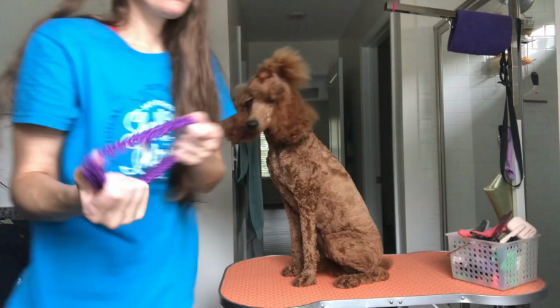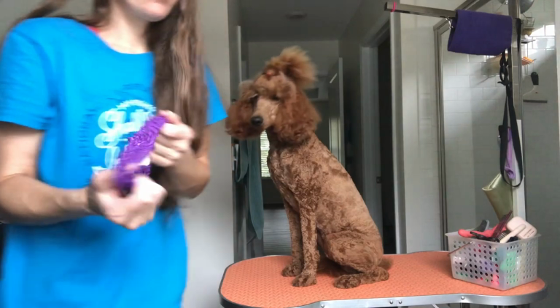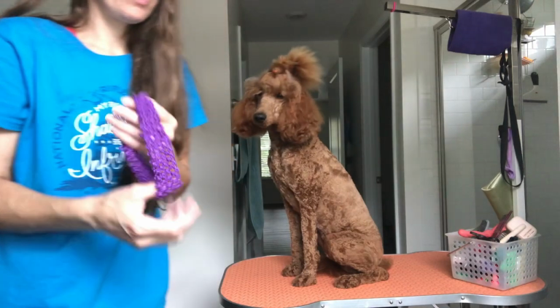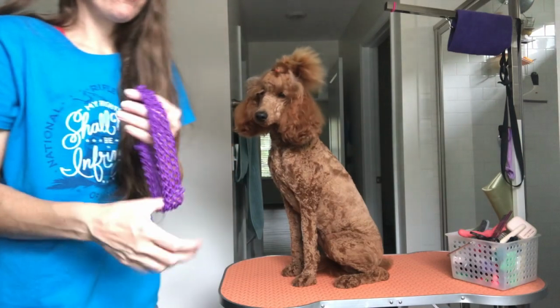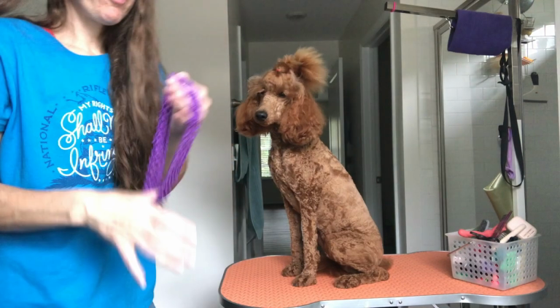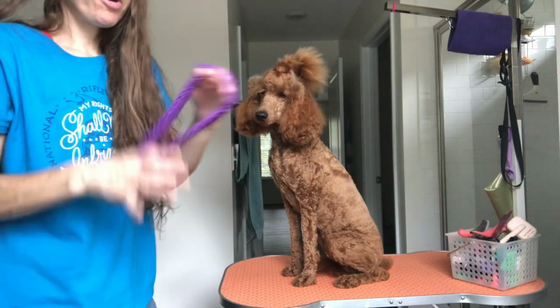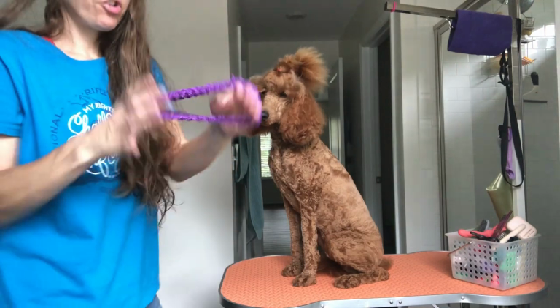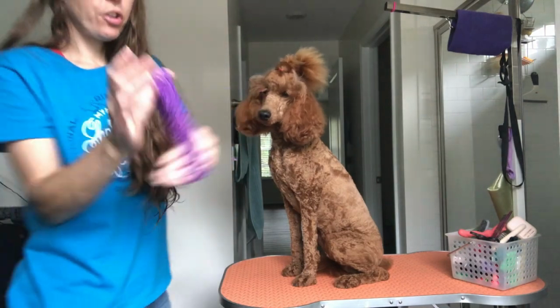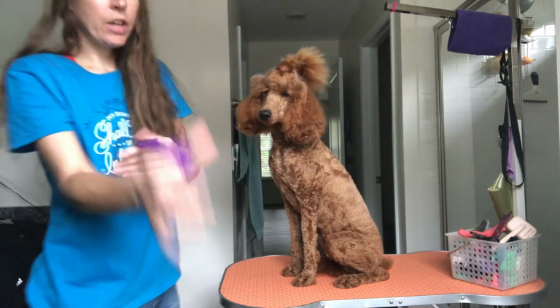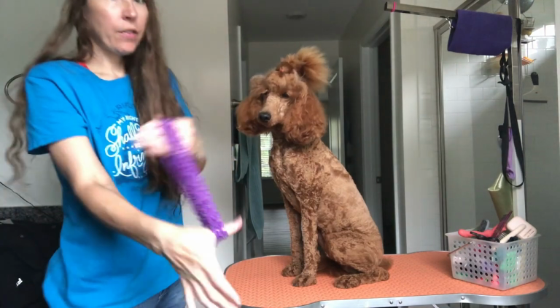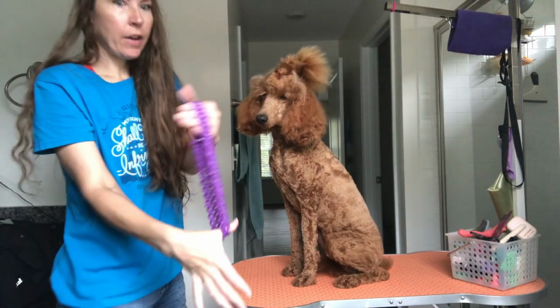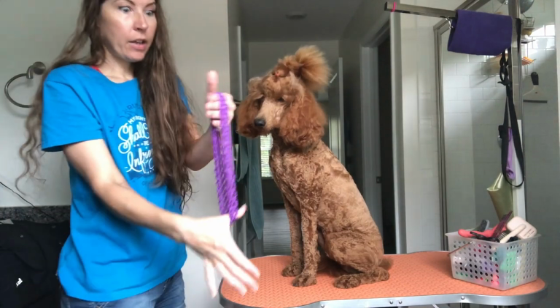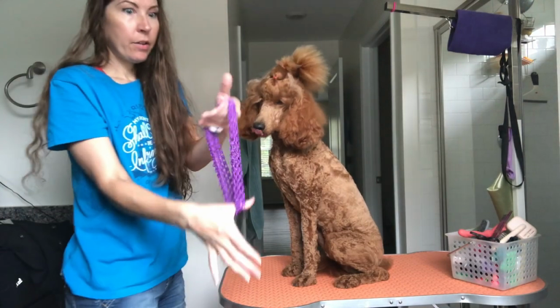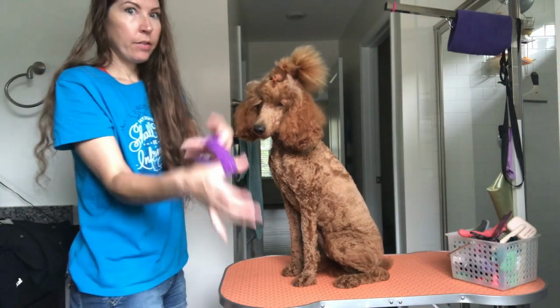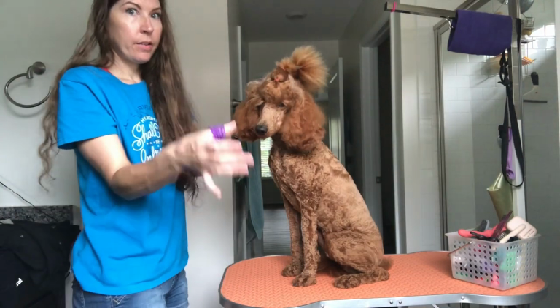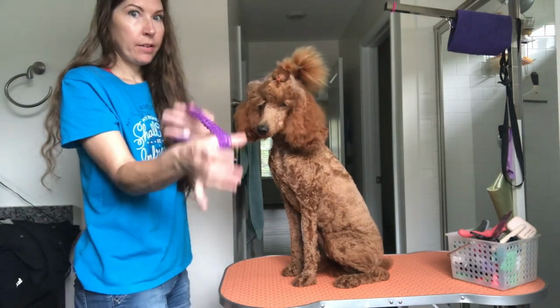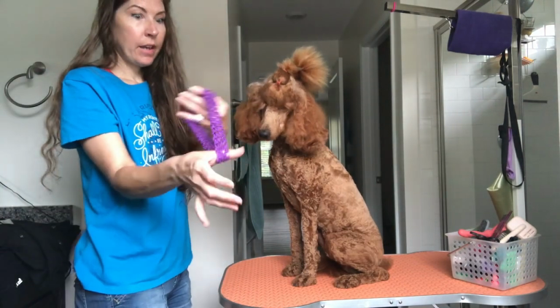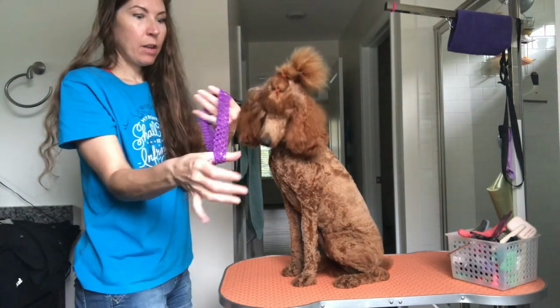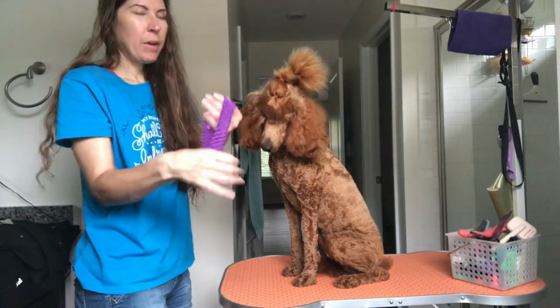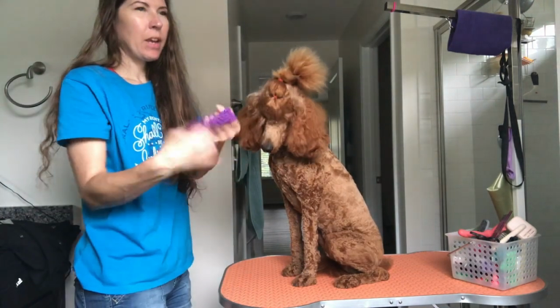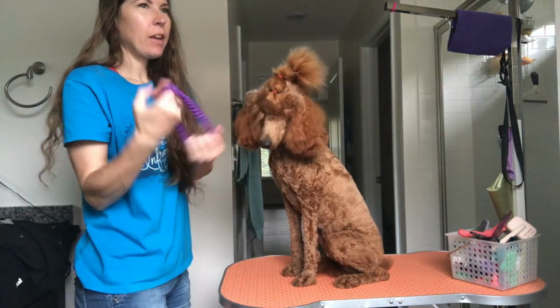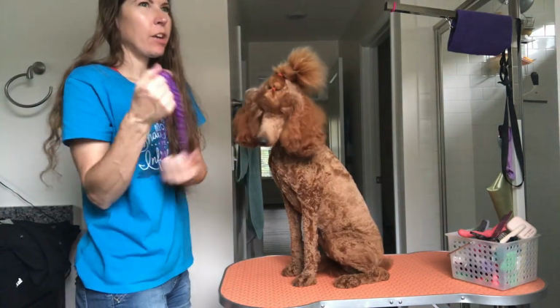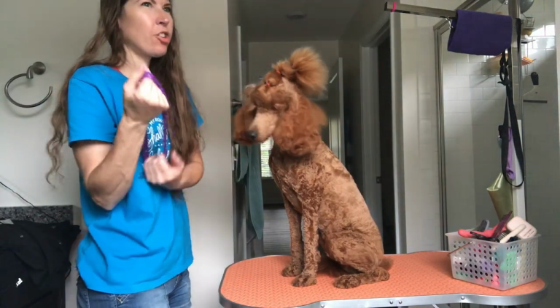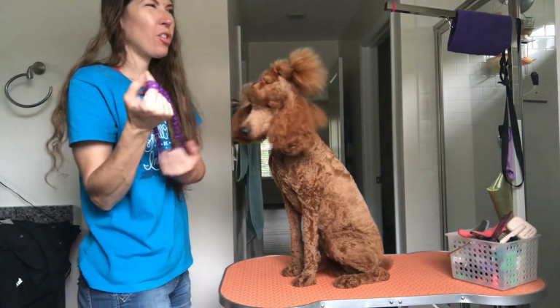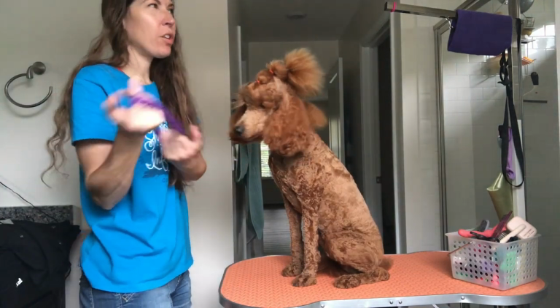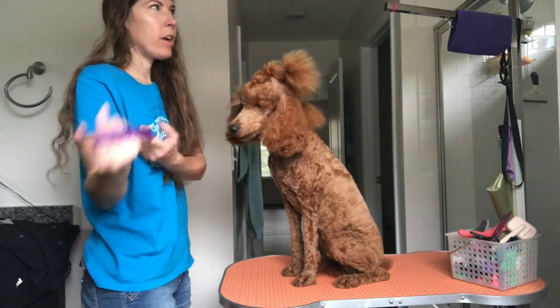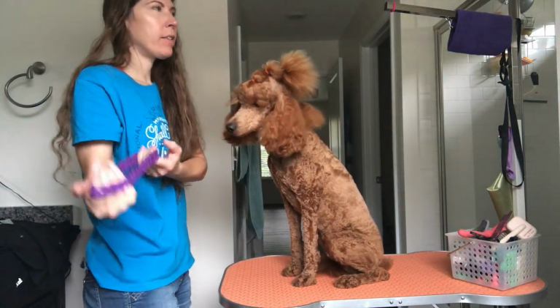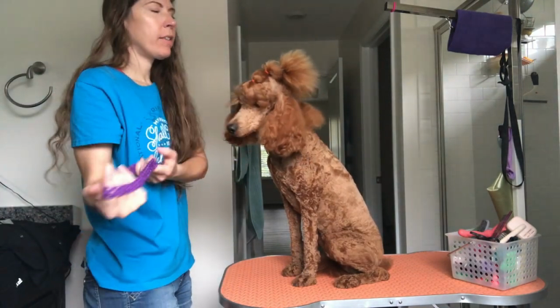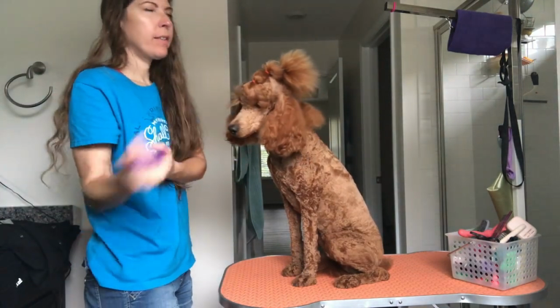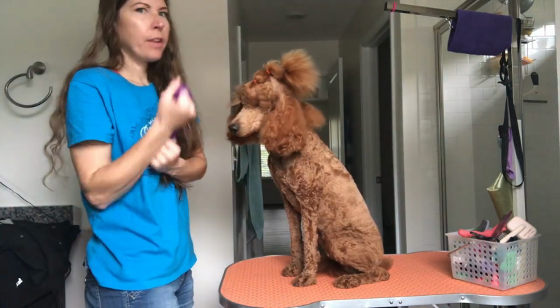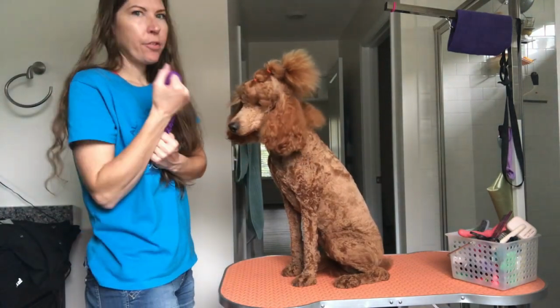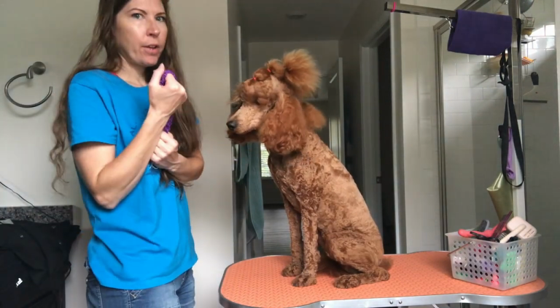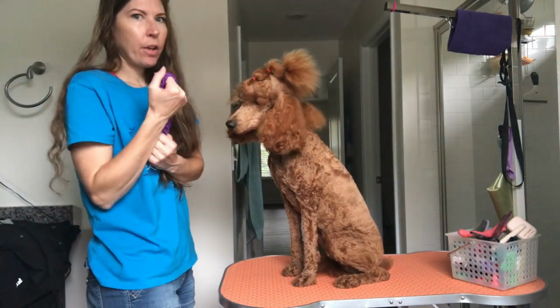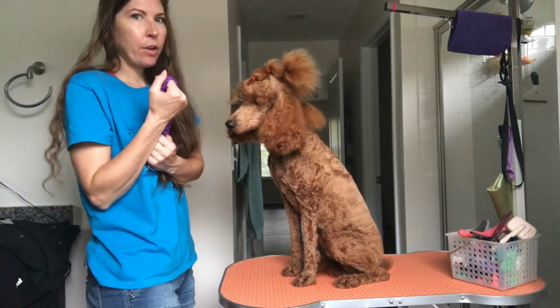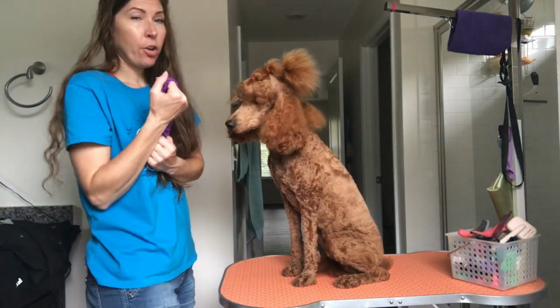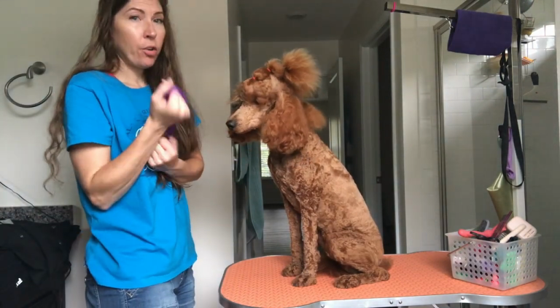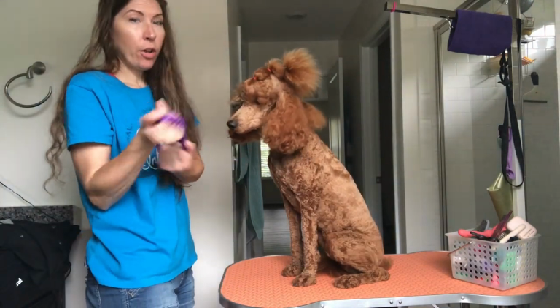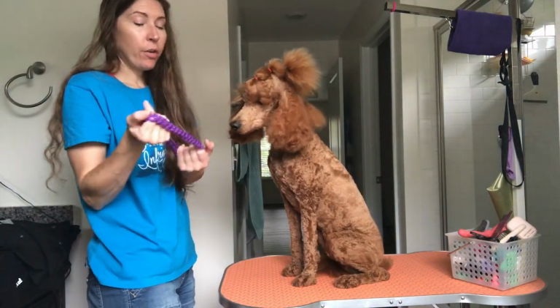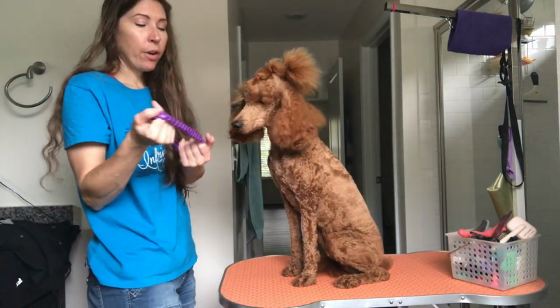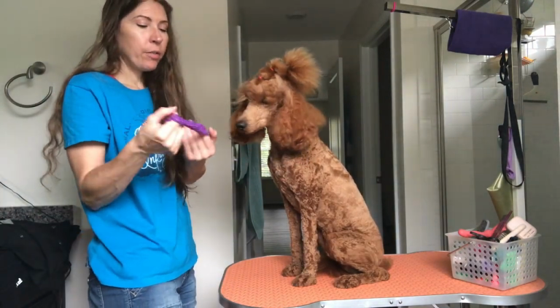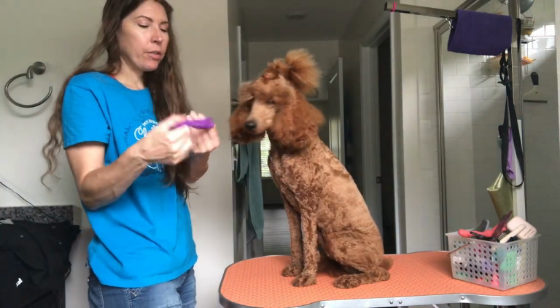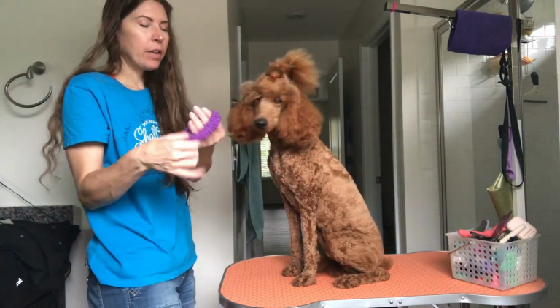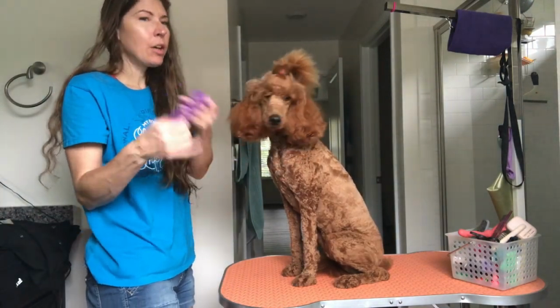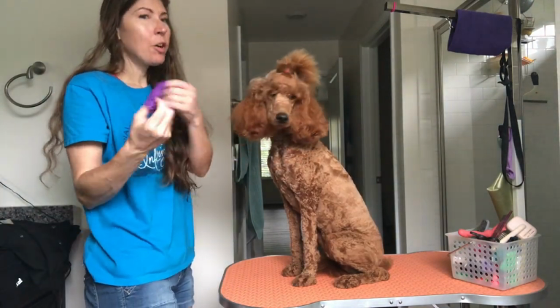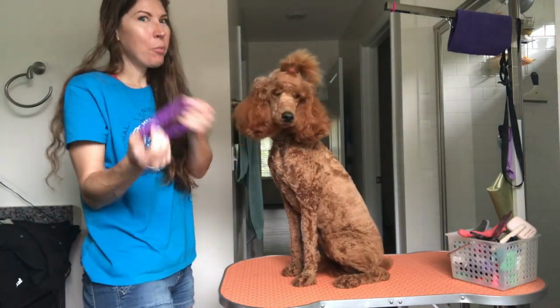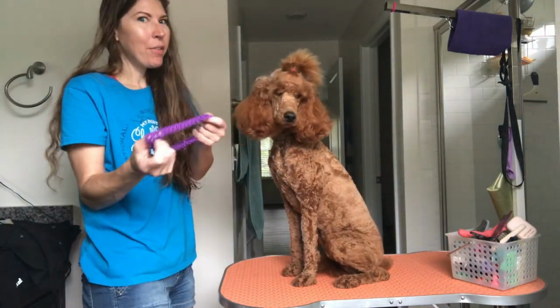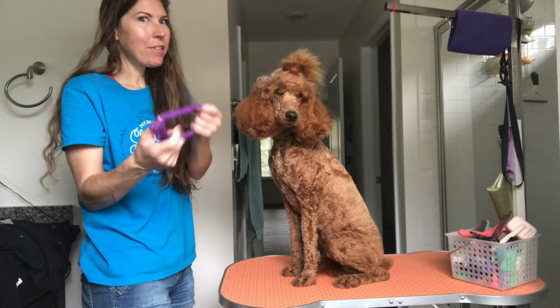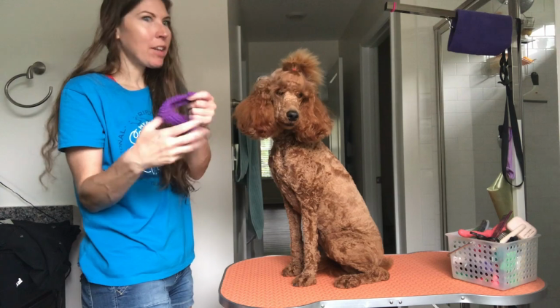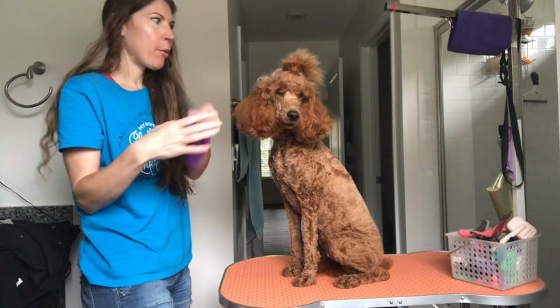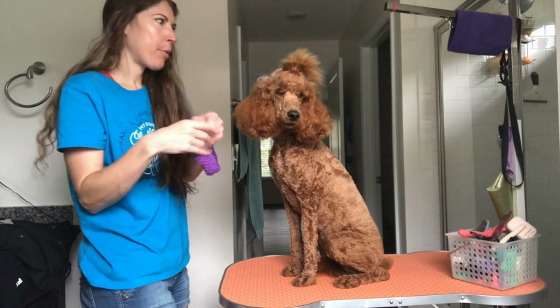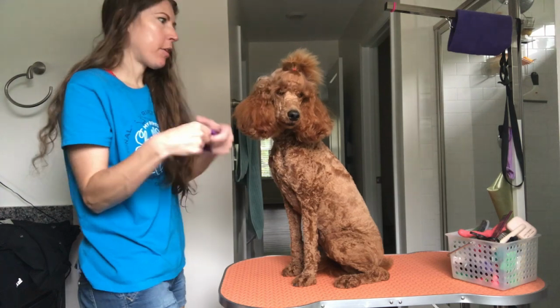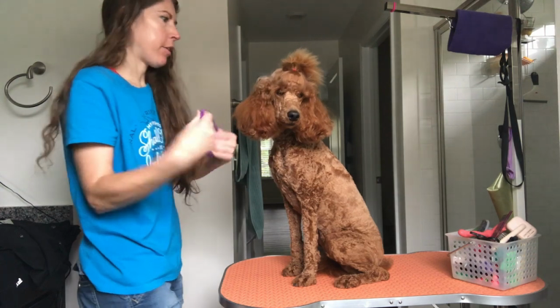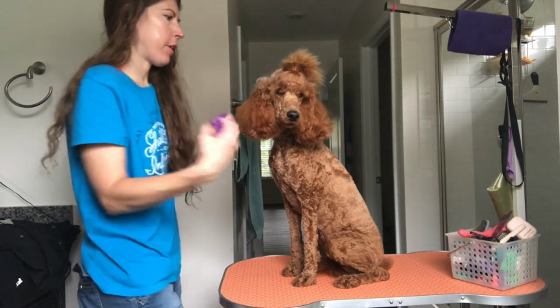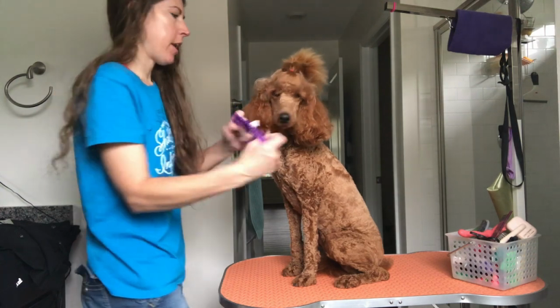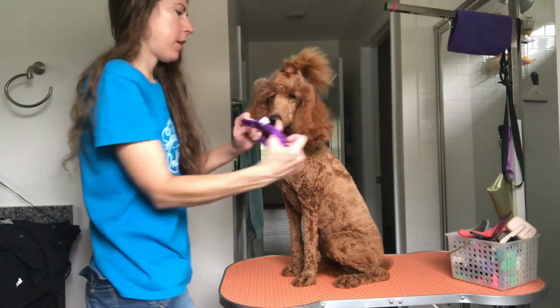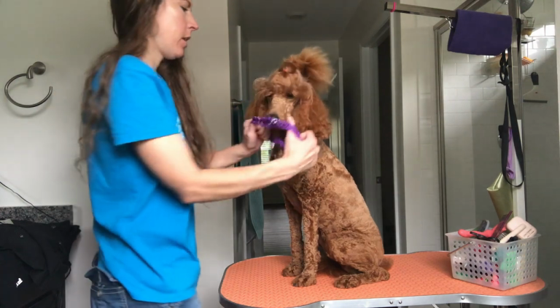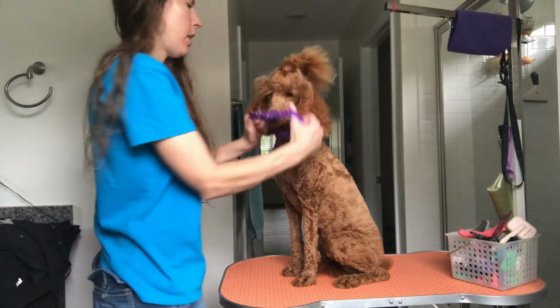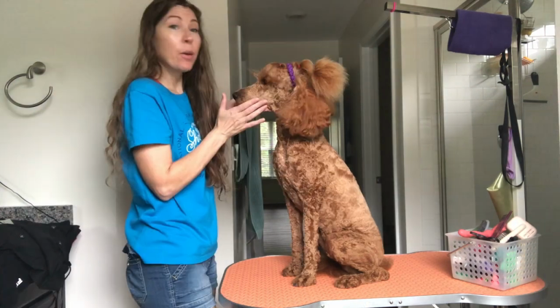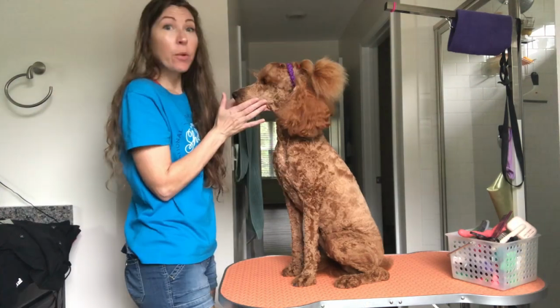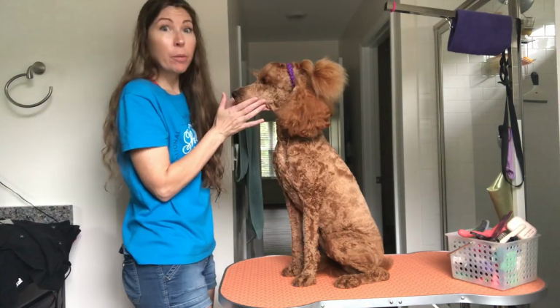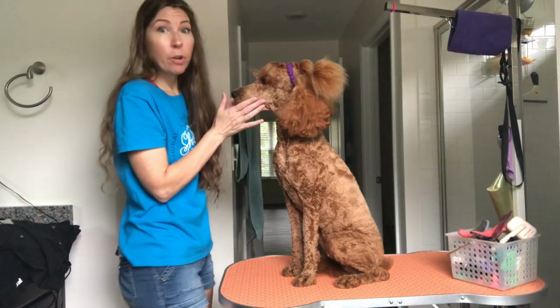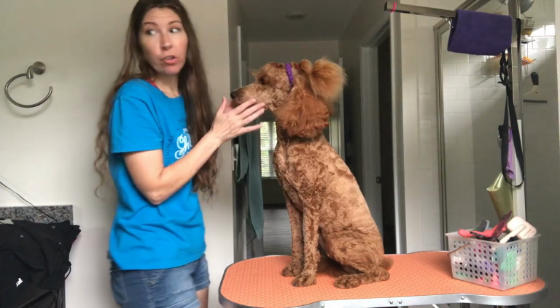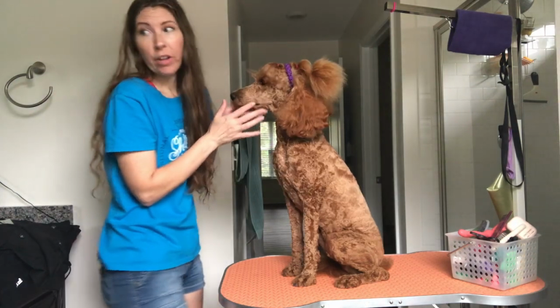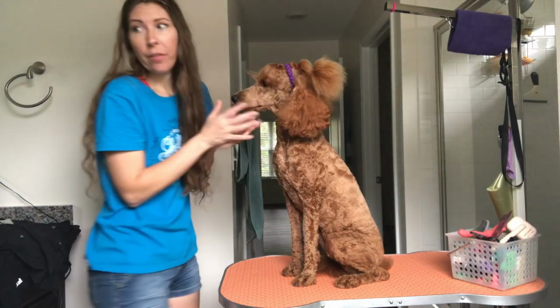So whenever I brush her teeth, I use this headband. I showed you guys this the other day in her nail care routine, but this time I put it on her head. Then we're going to brush her teeth.